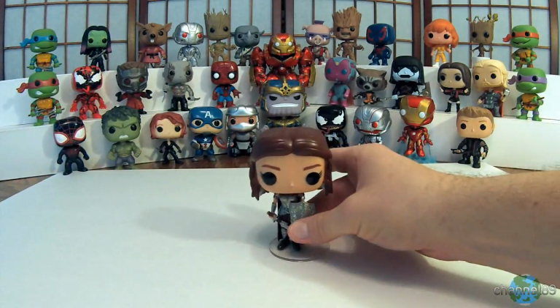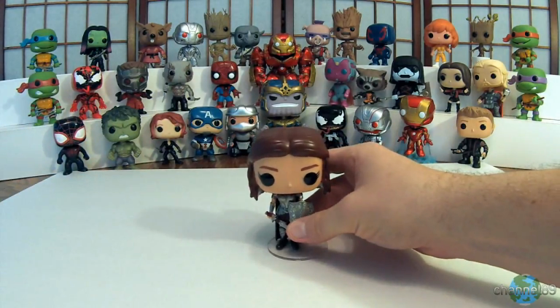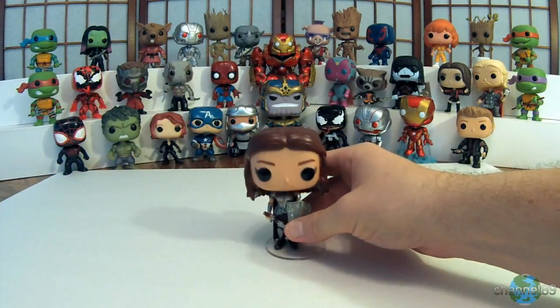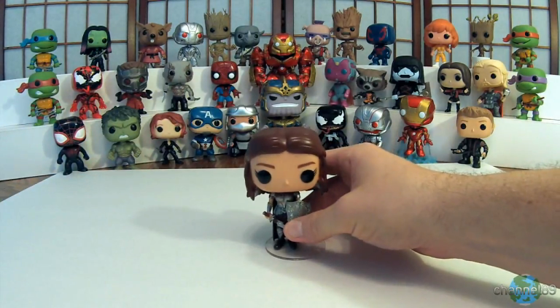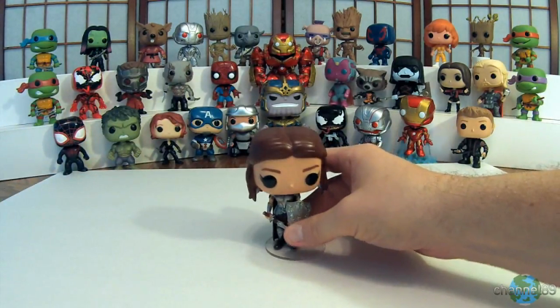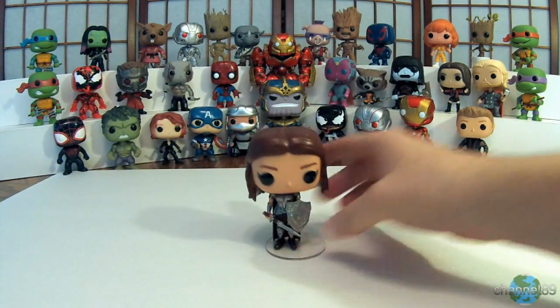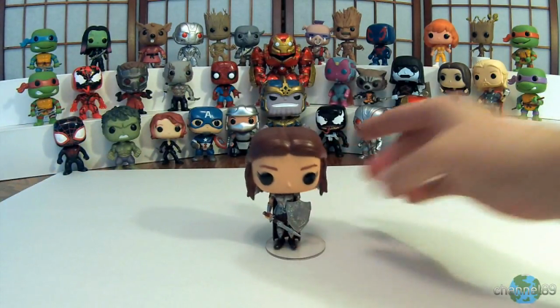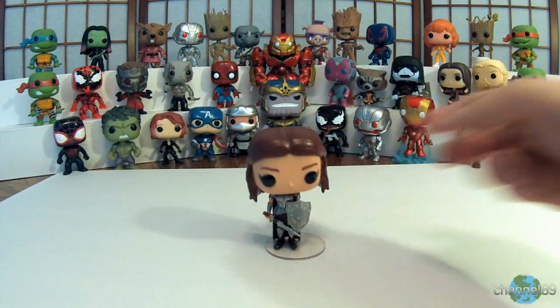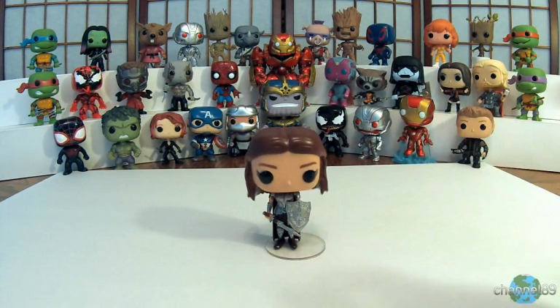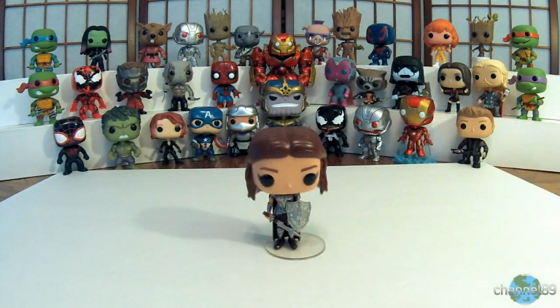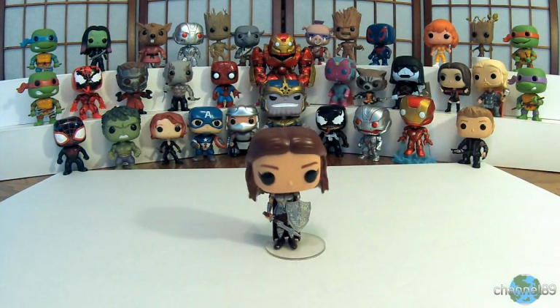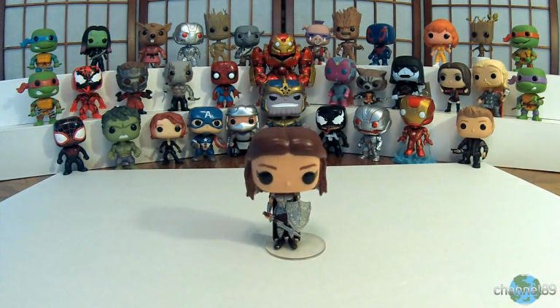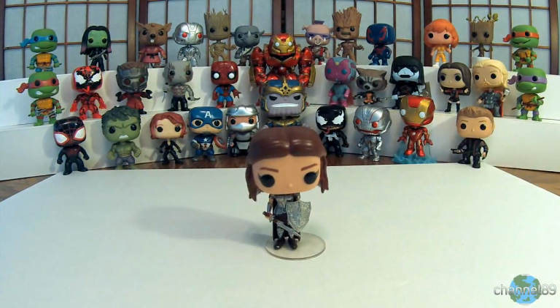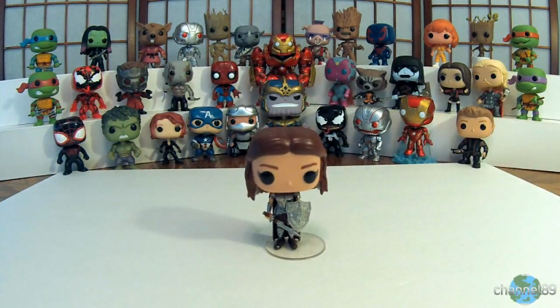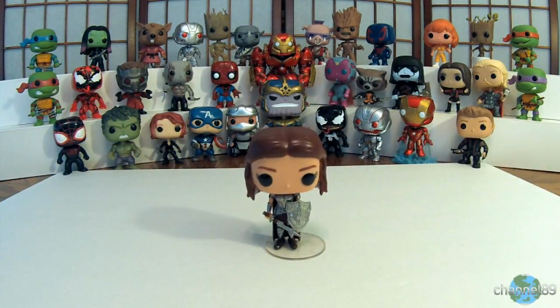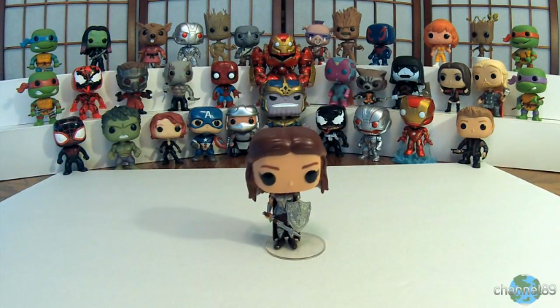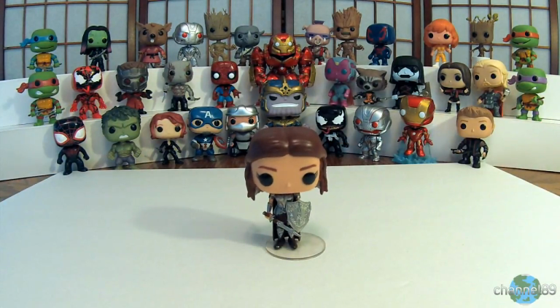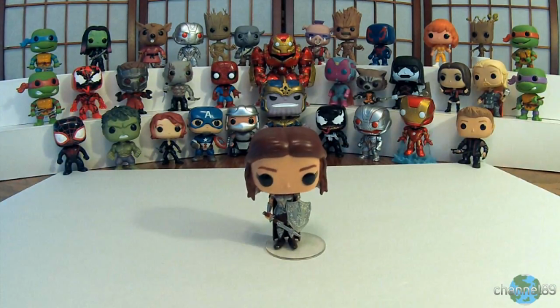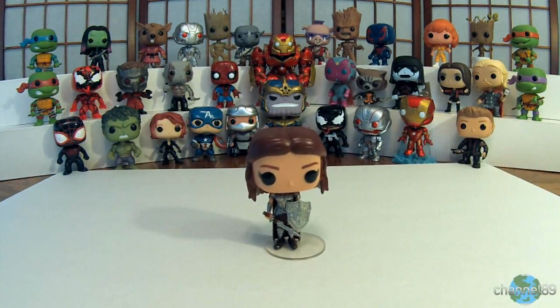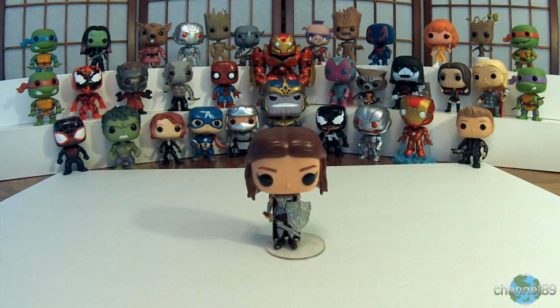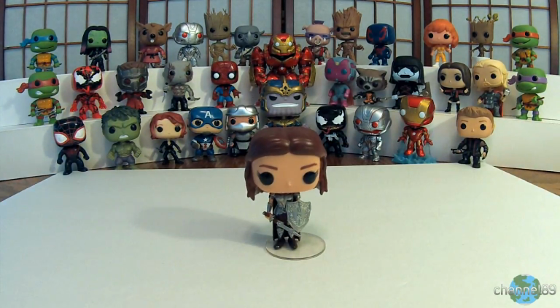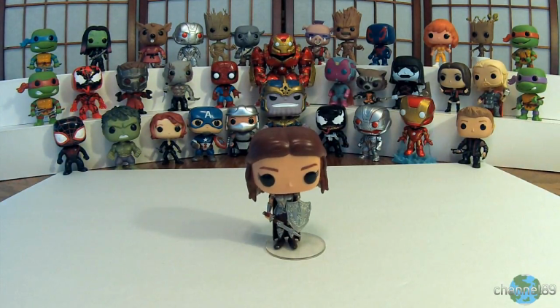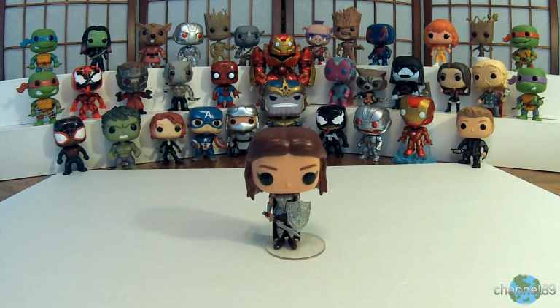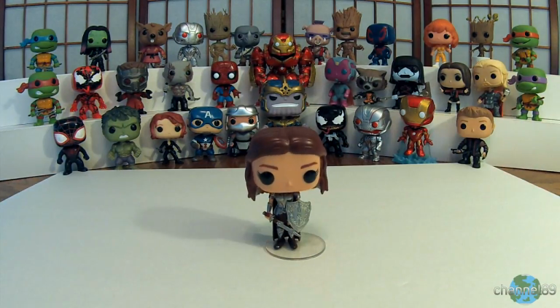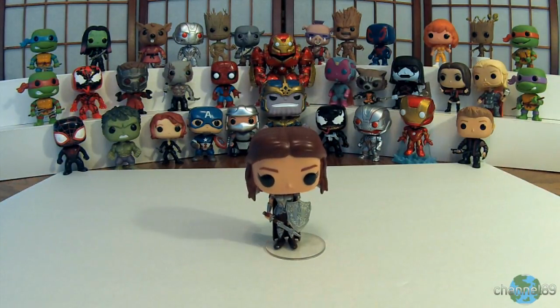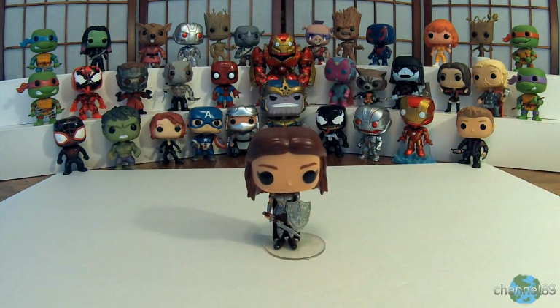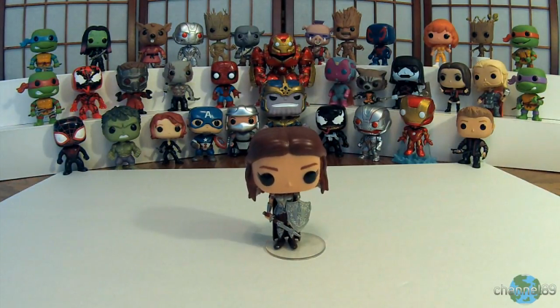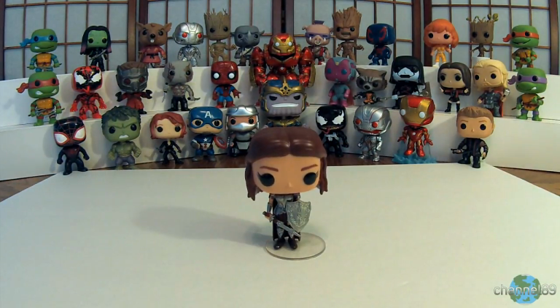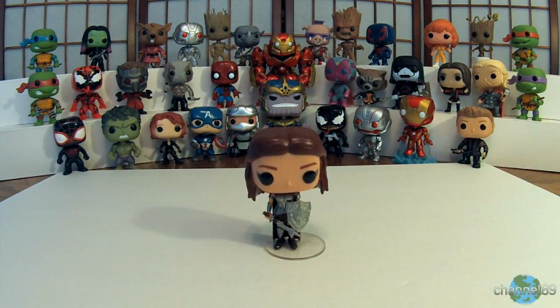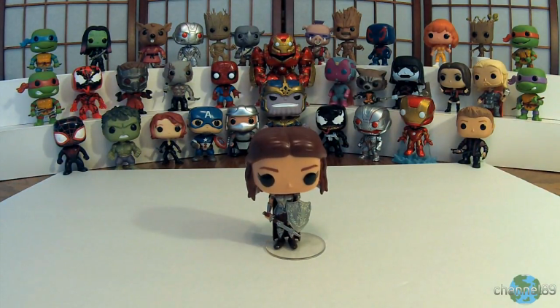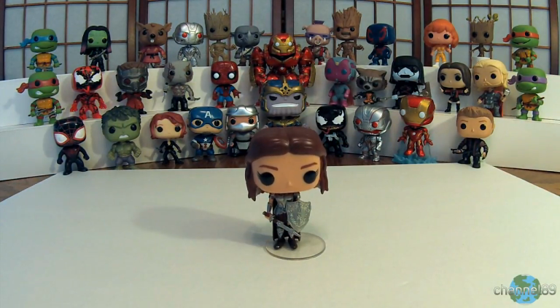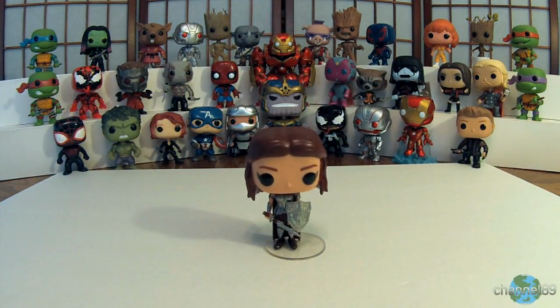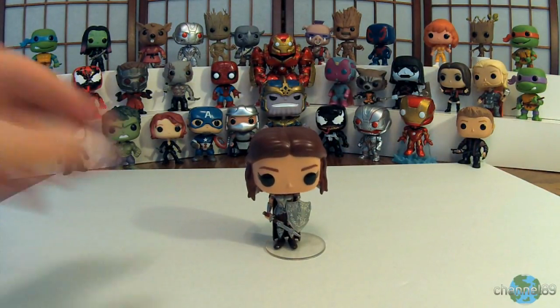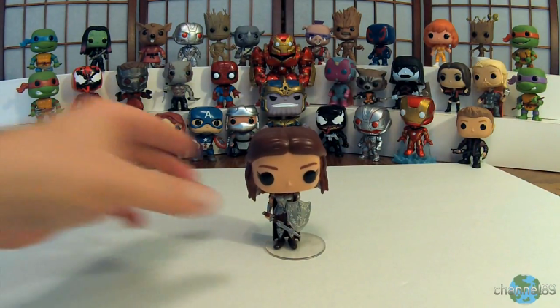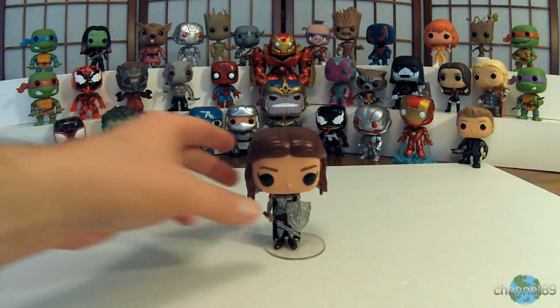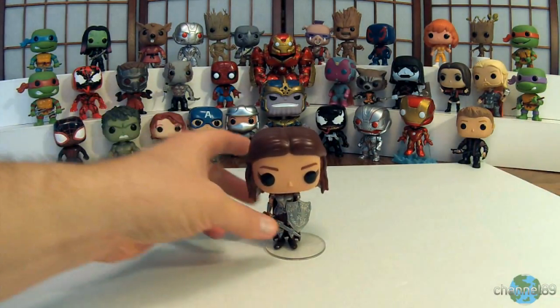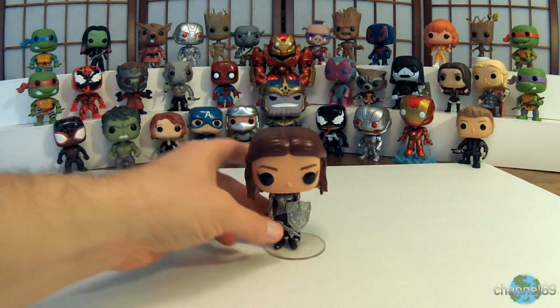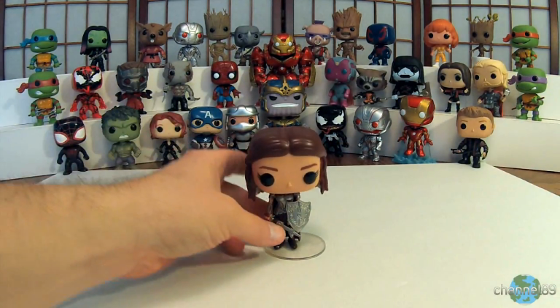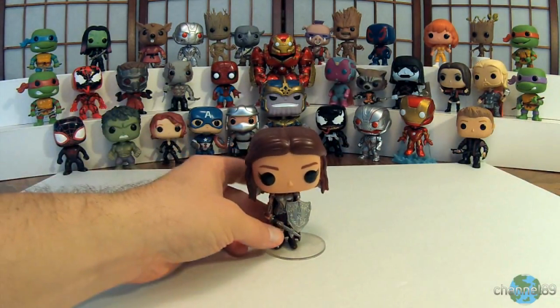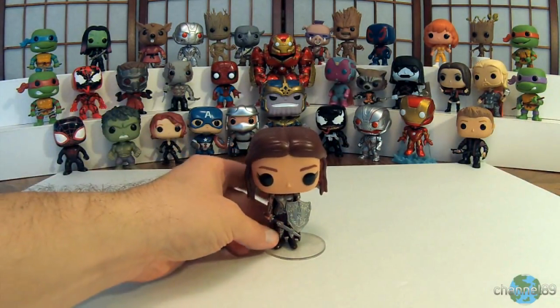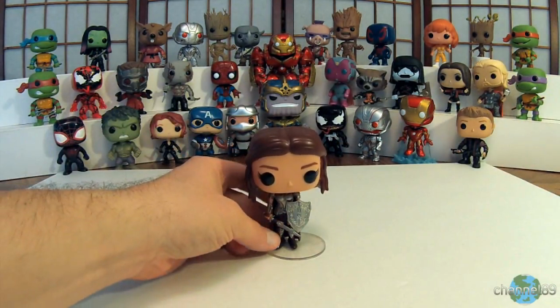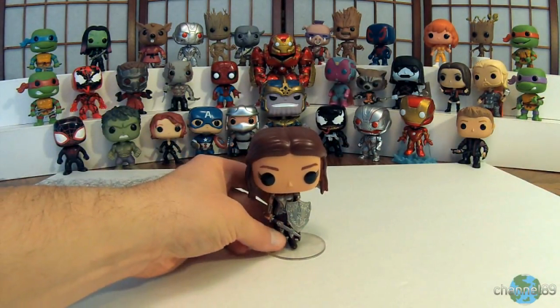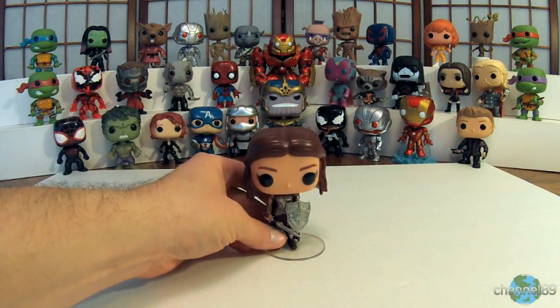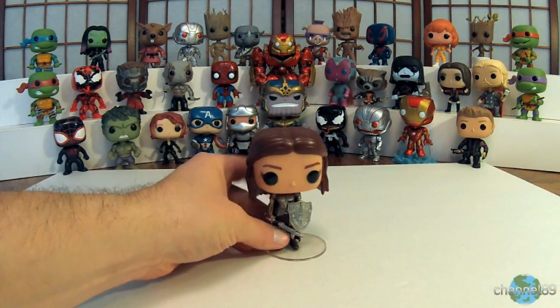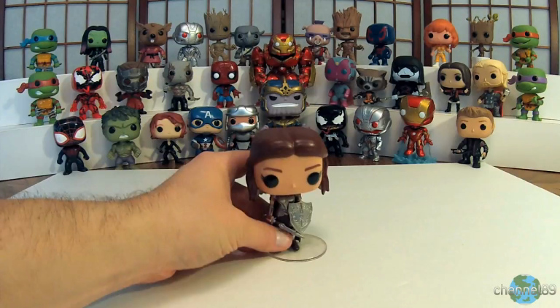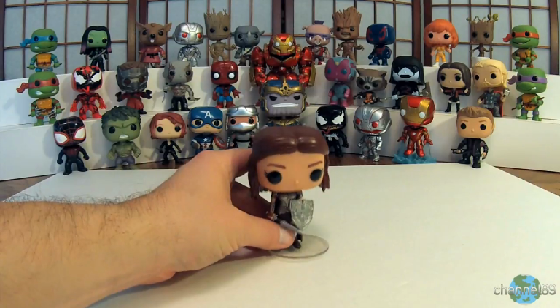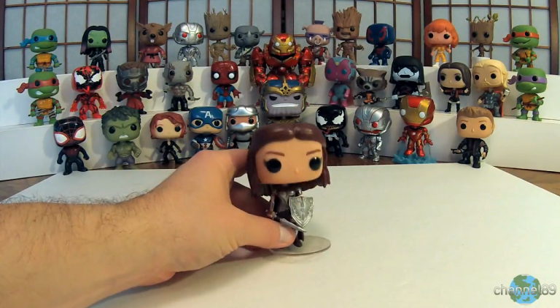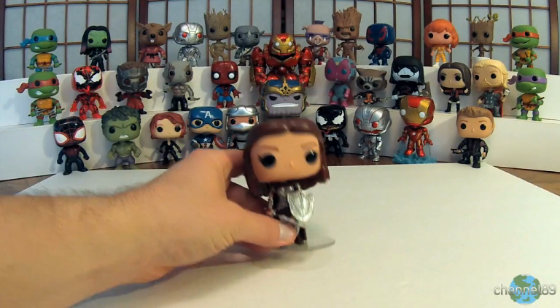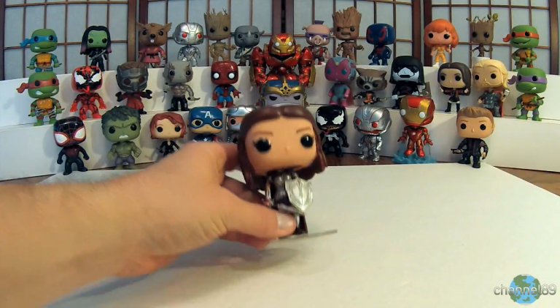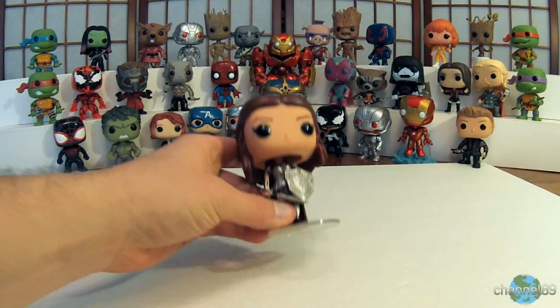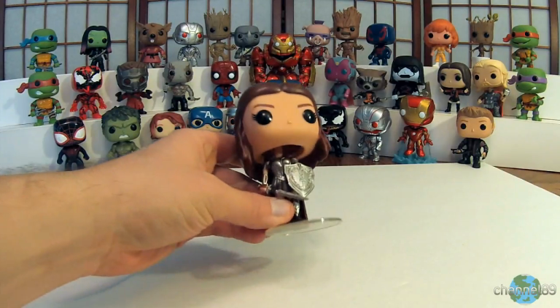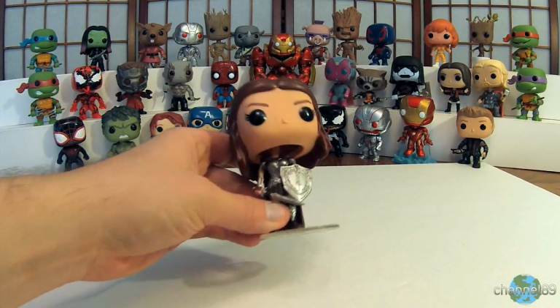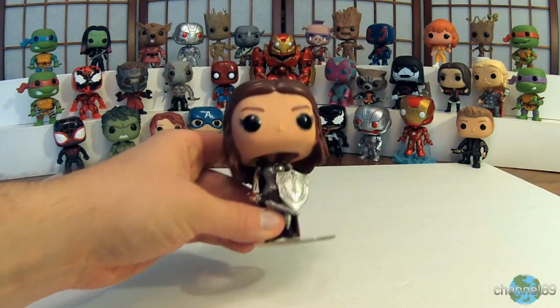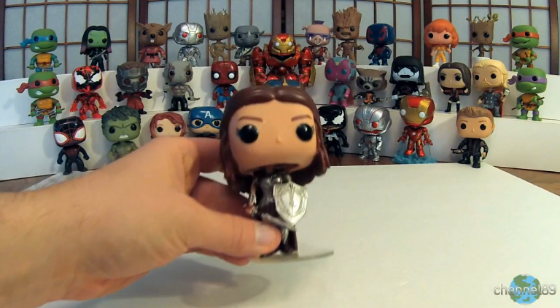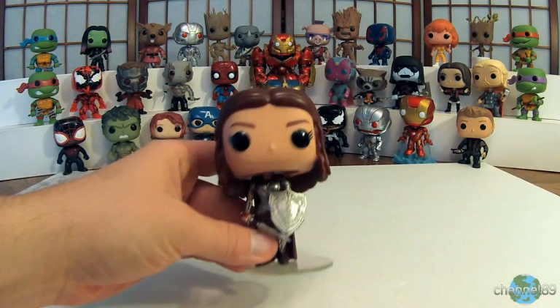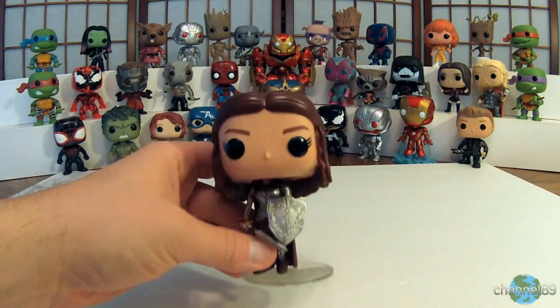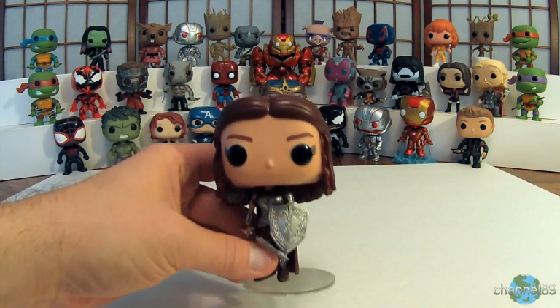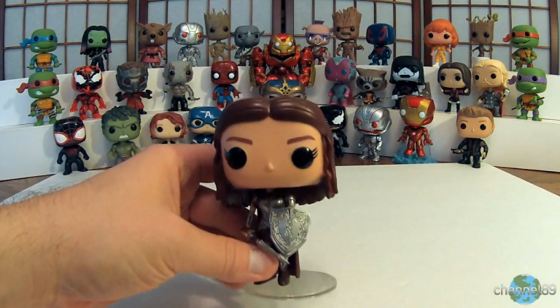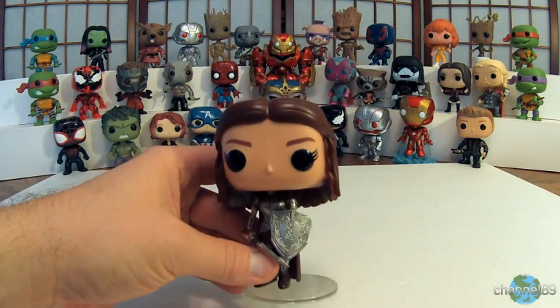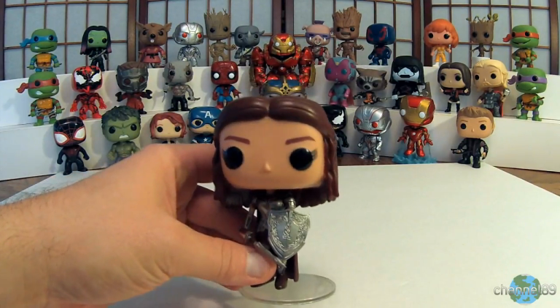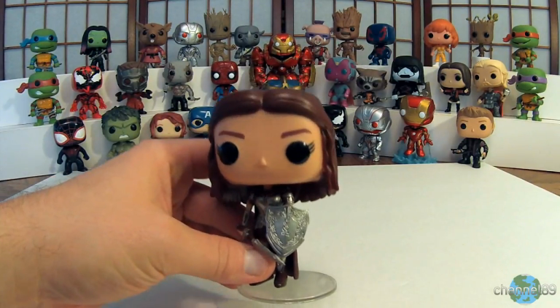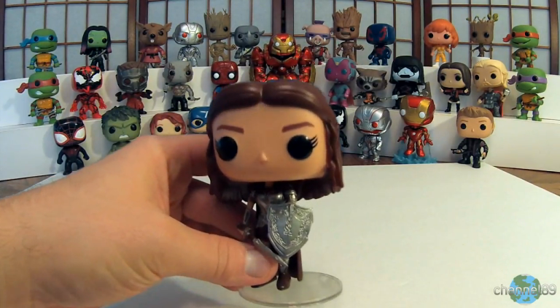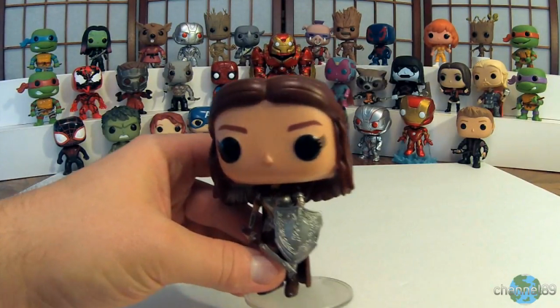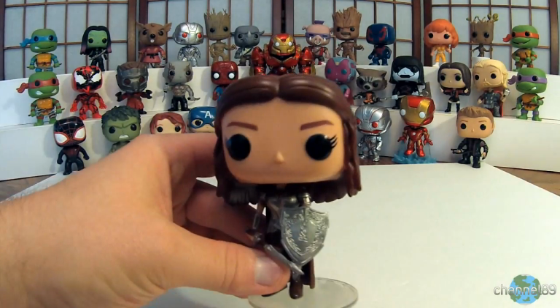What a difference that makes! I need to pick up some of those — that's pretty awesome. She looks really cool, let's get a close-up.